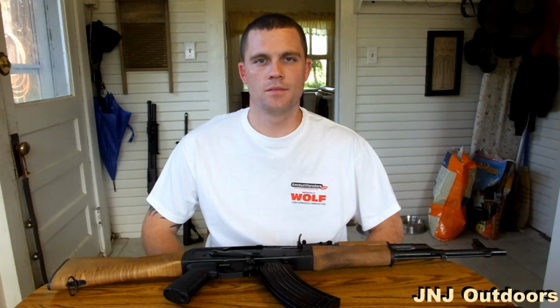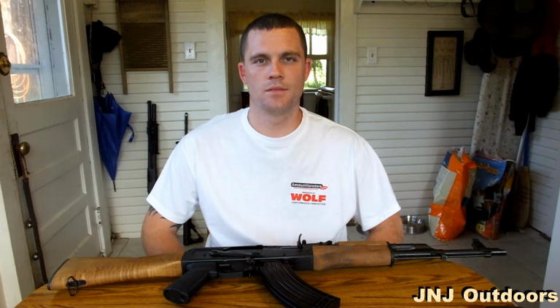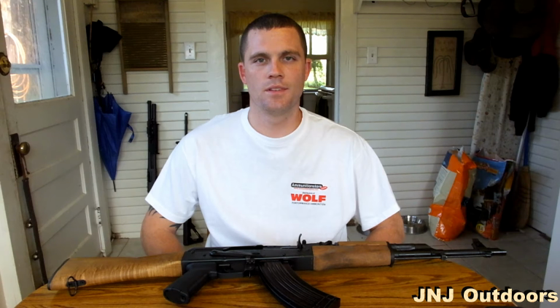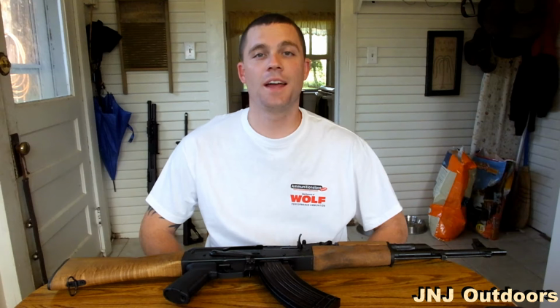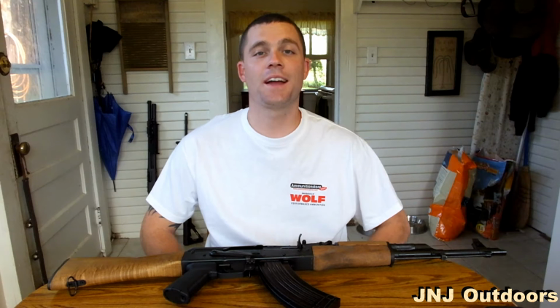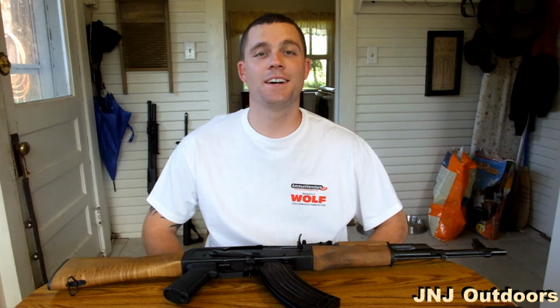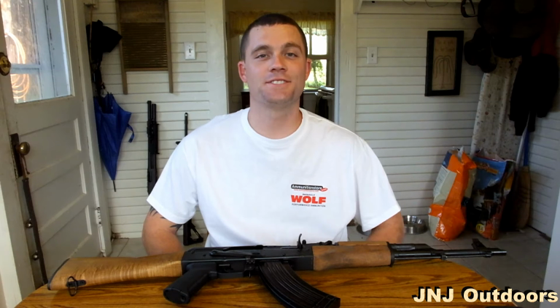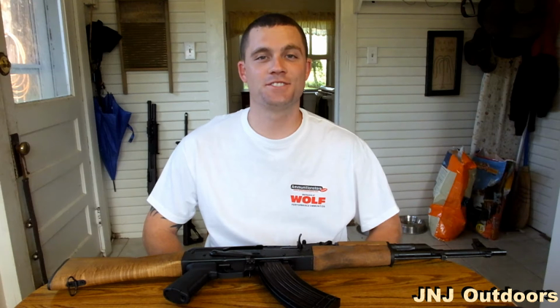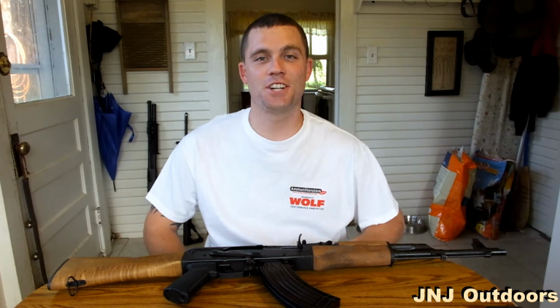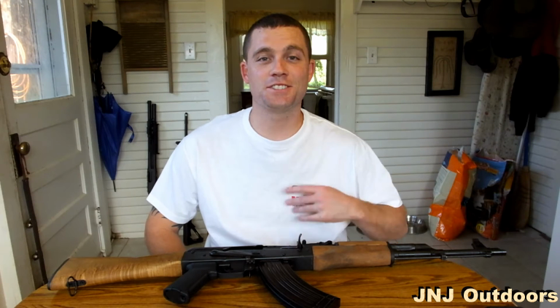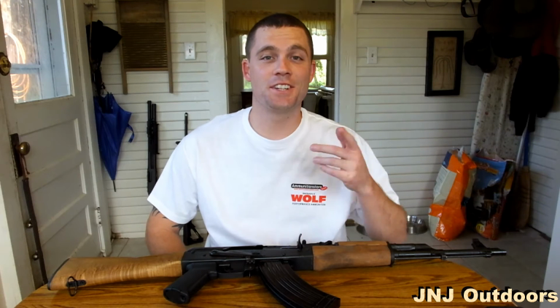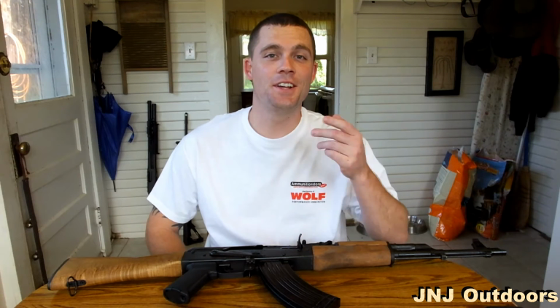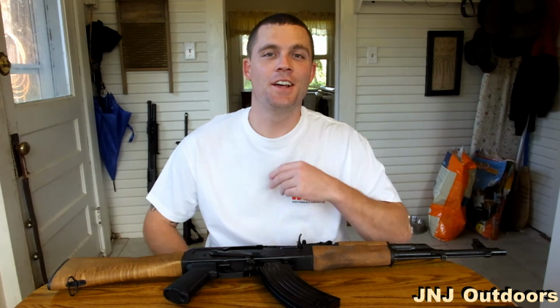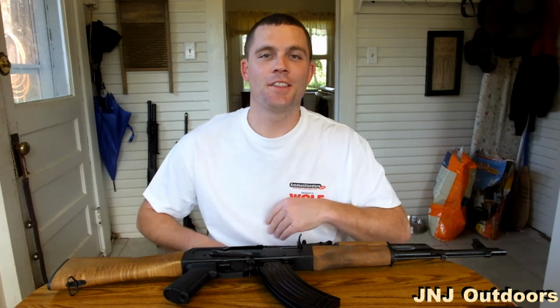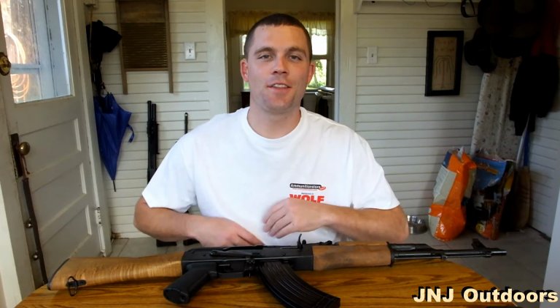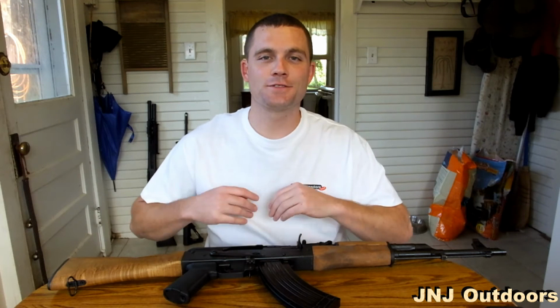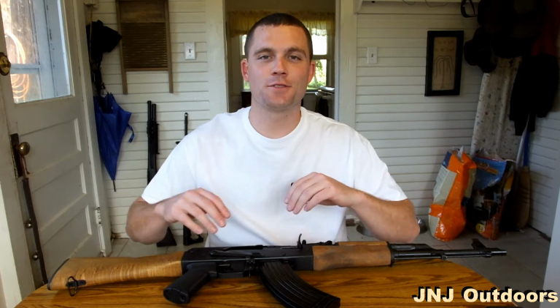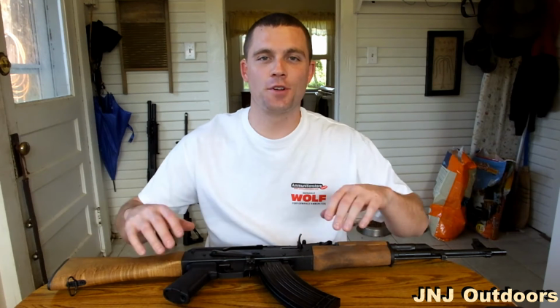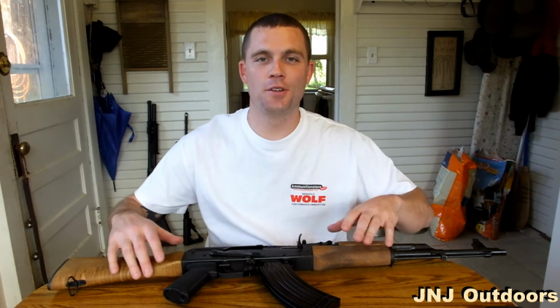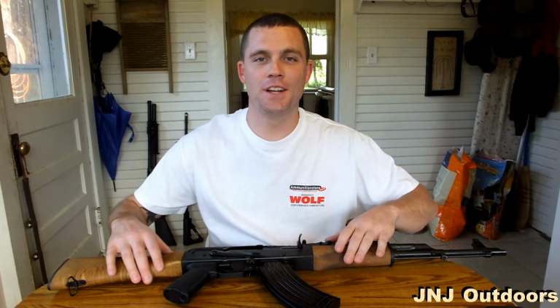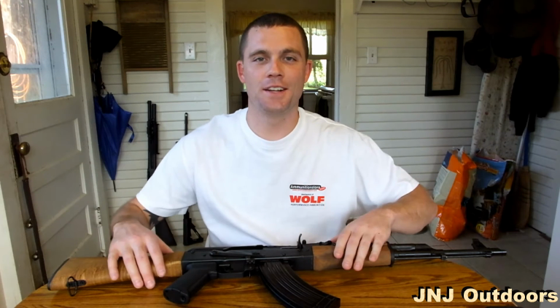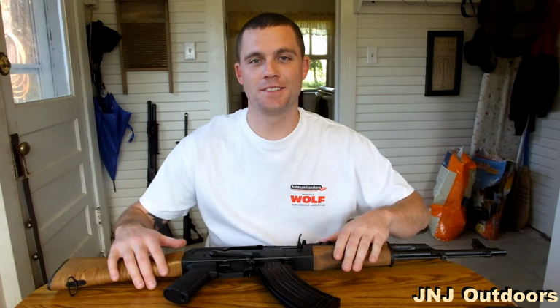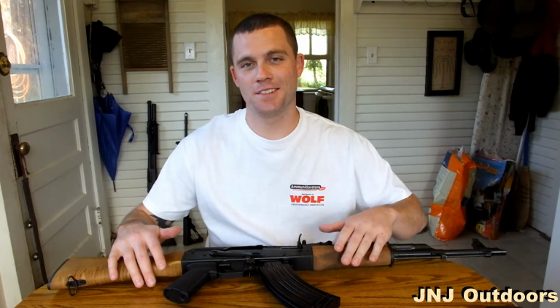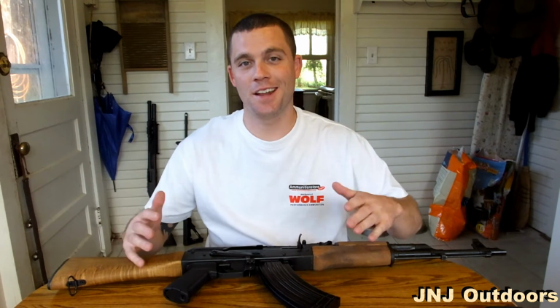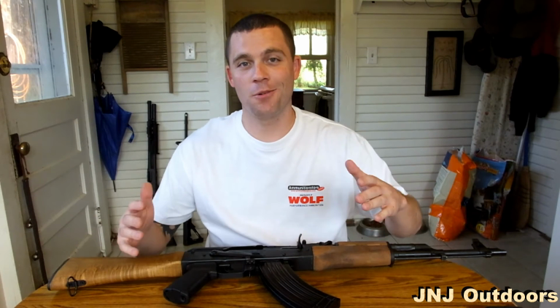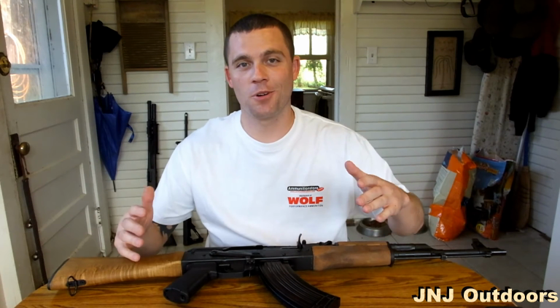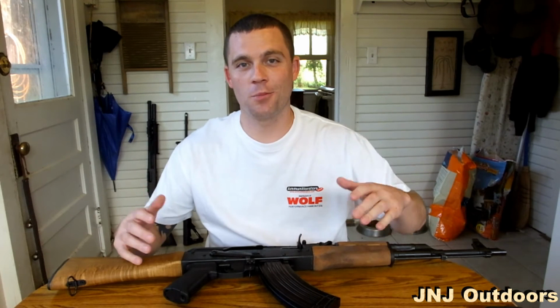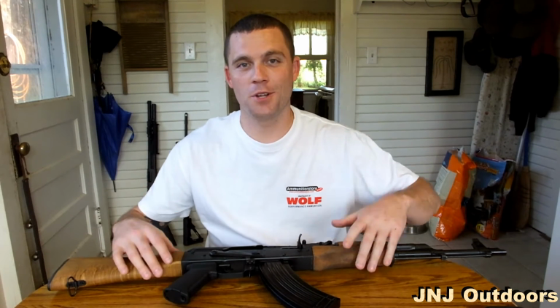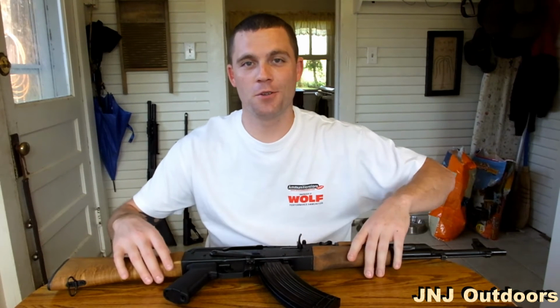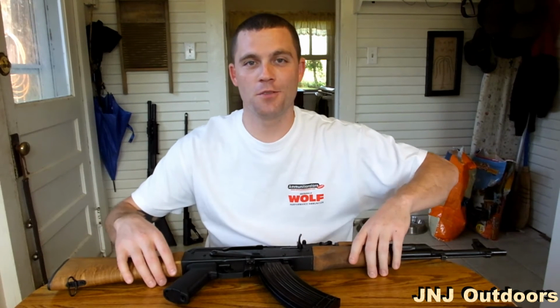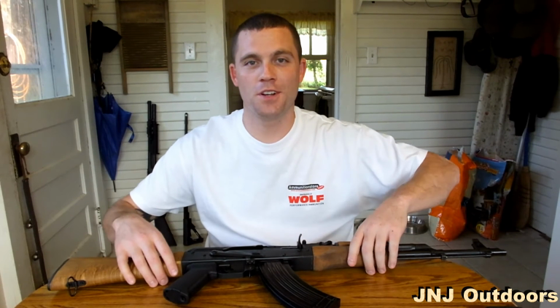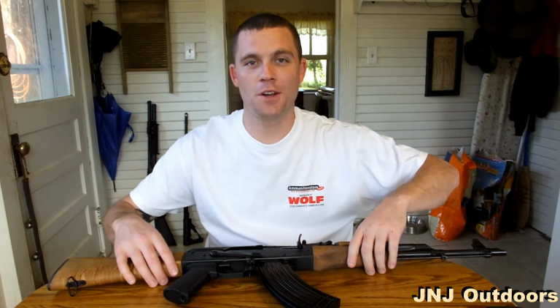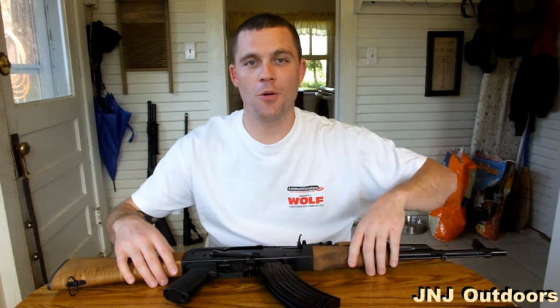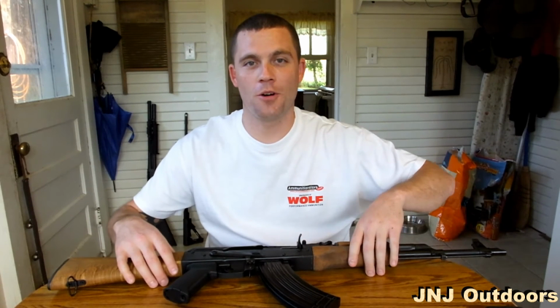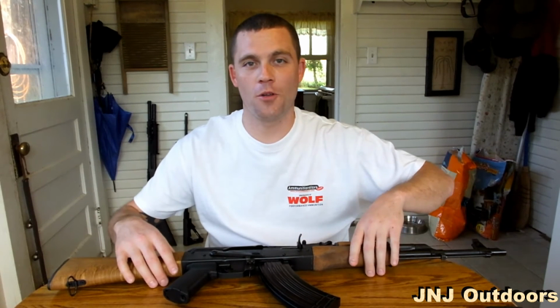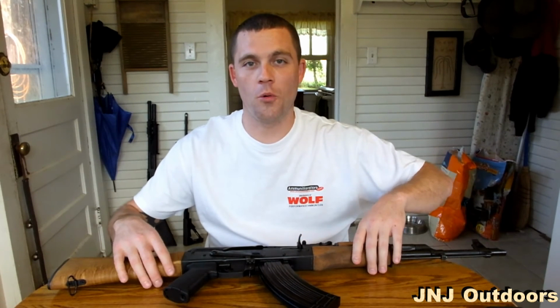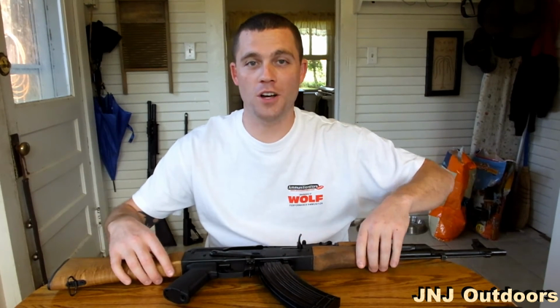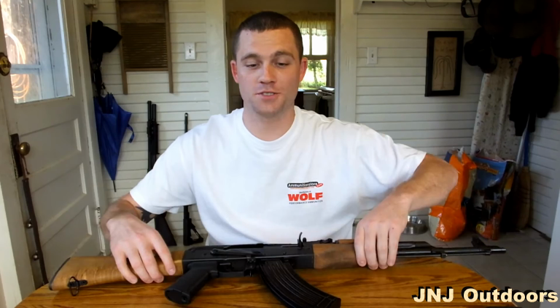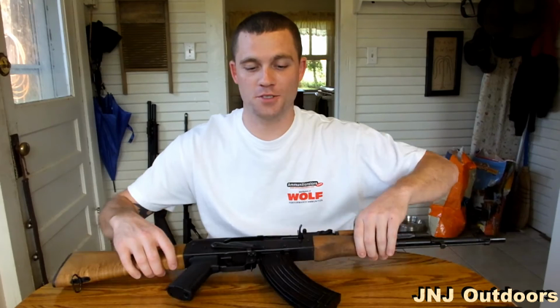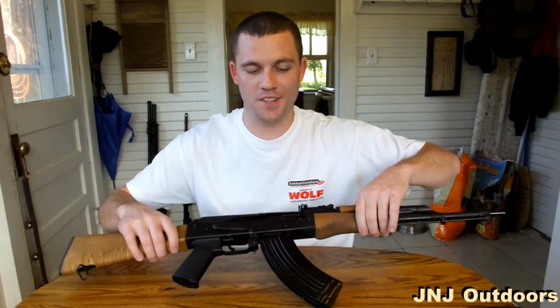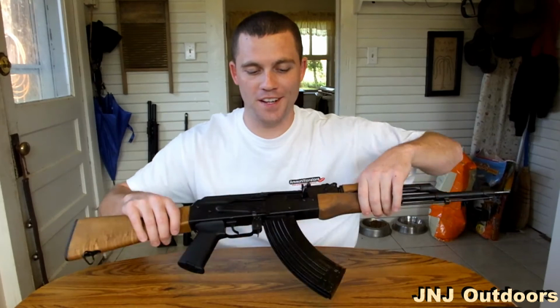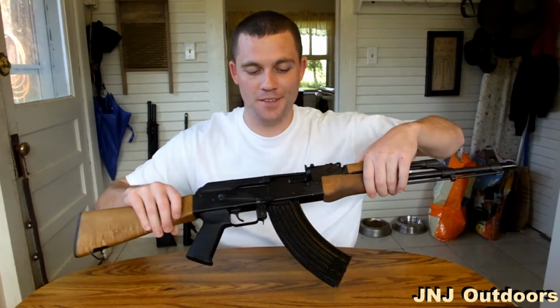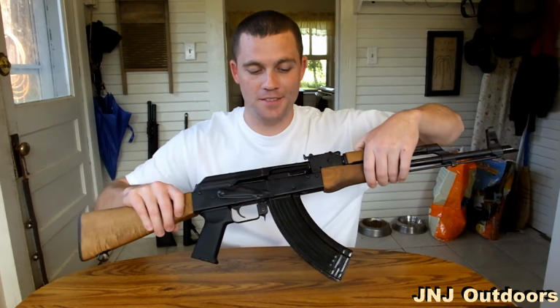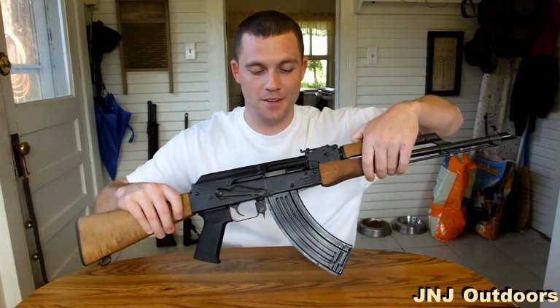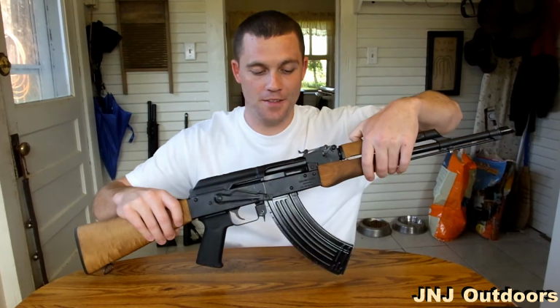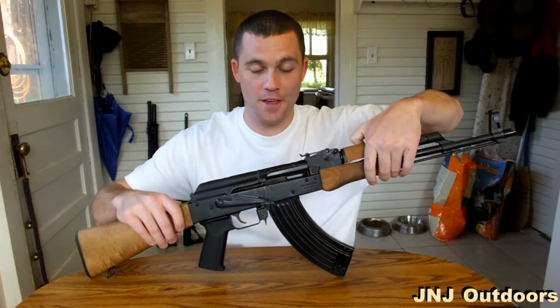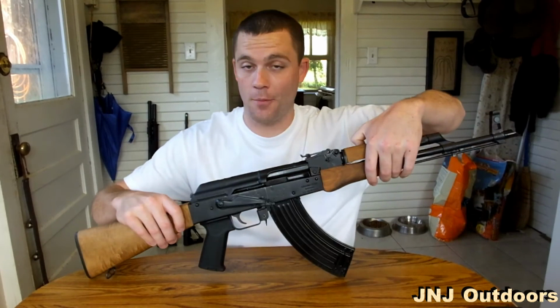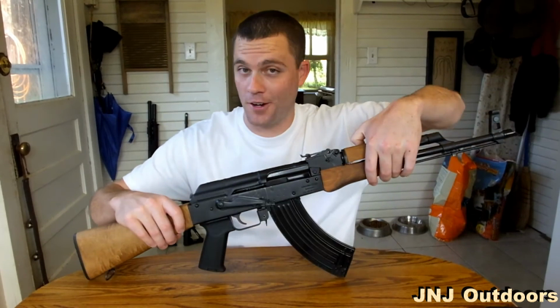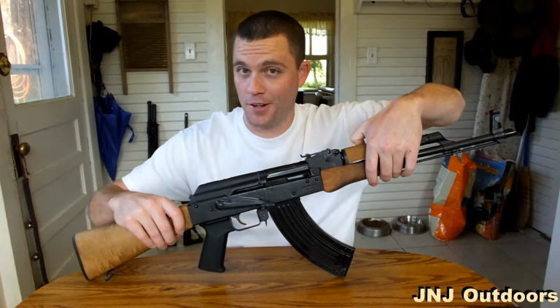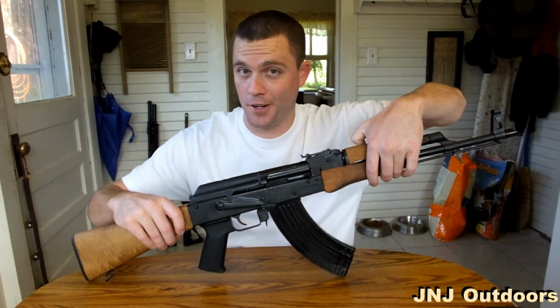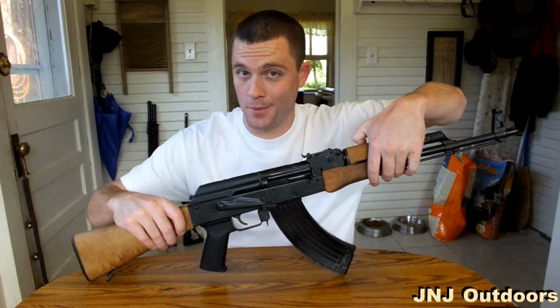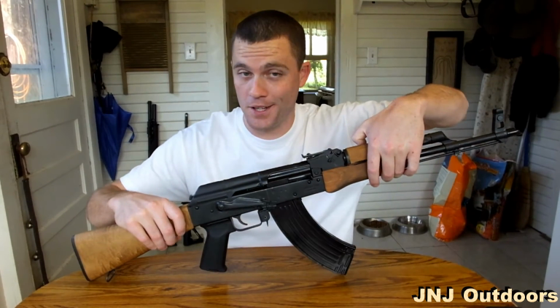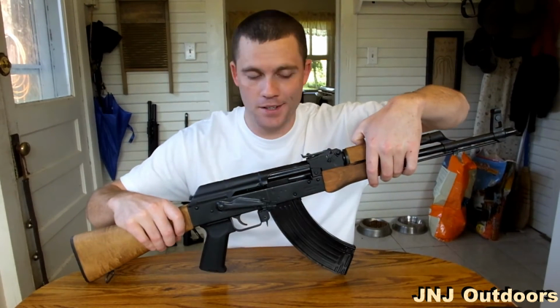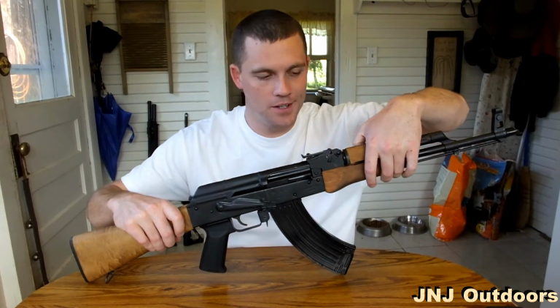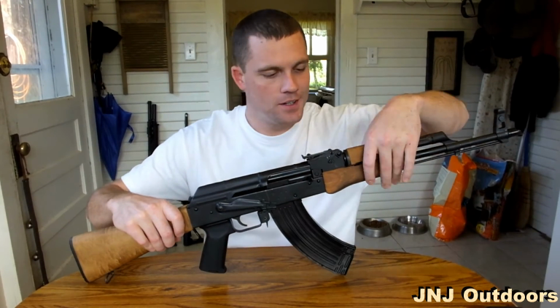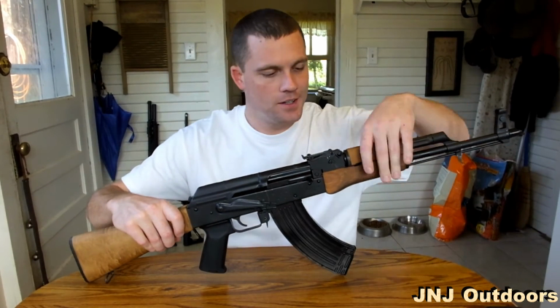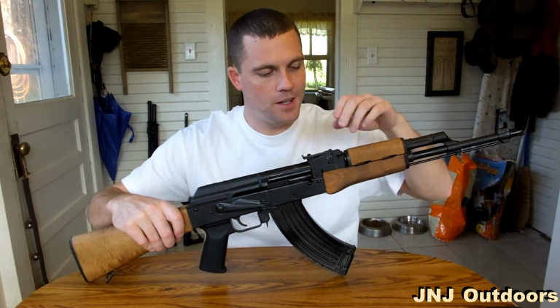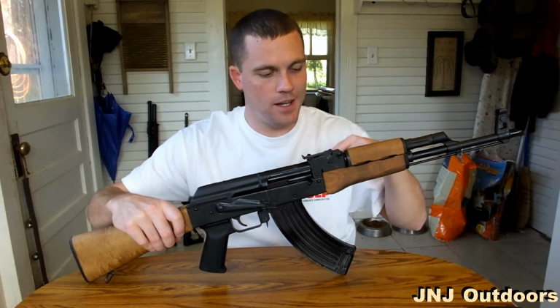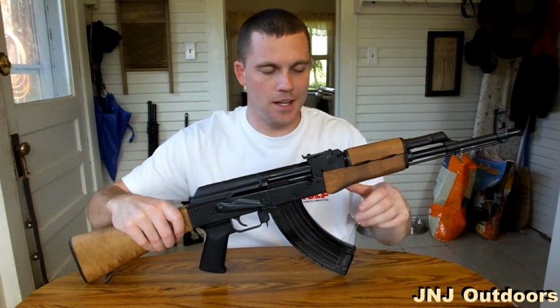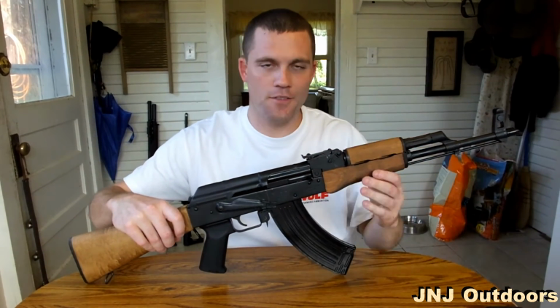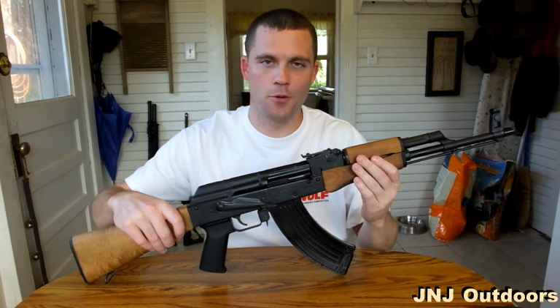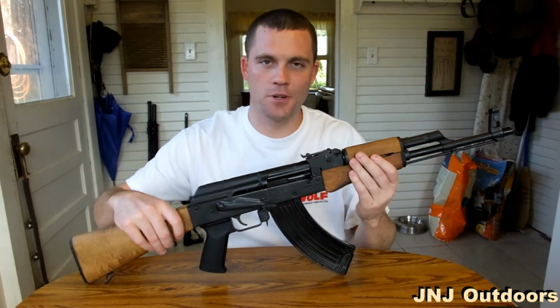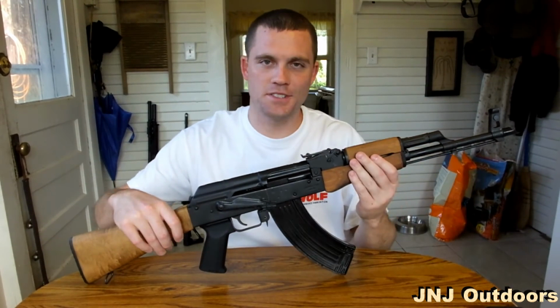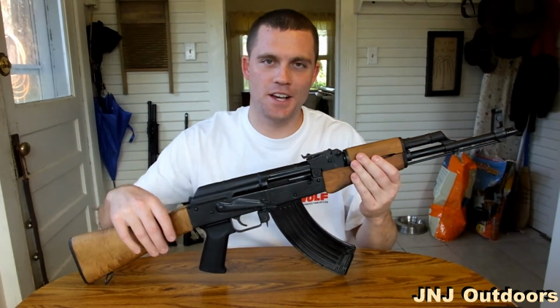Hey guys, it's Jesse. Thanks for tuning in. Today we're going to be doing a video on the Wasr 10, the American-made AK-47.